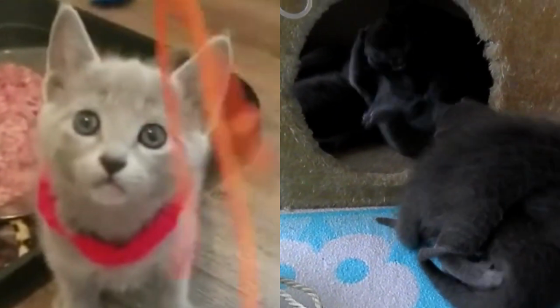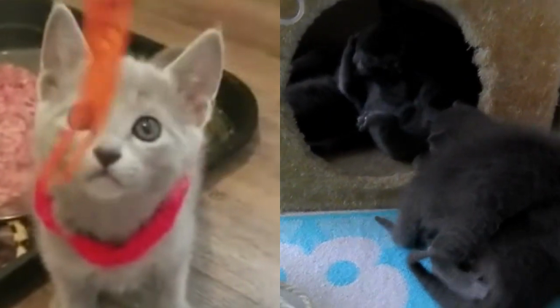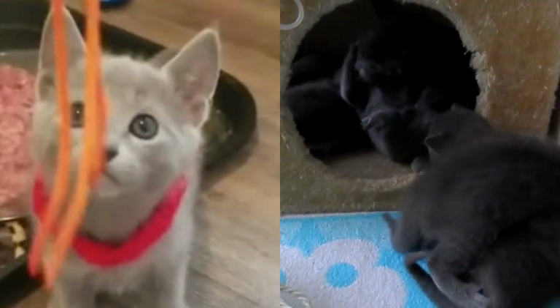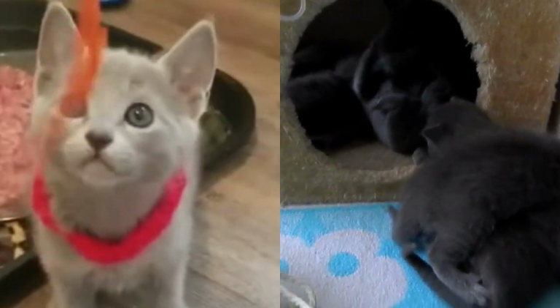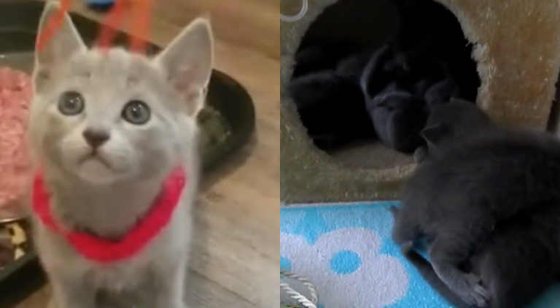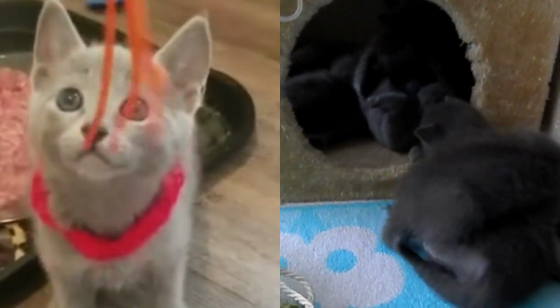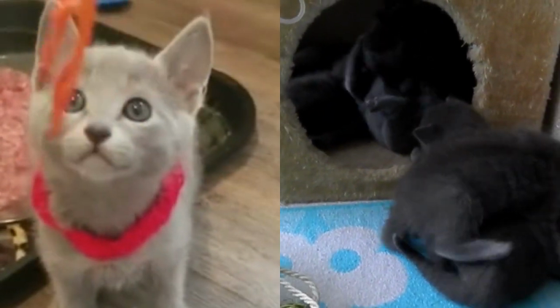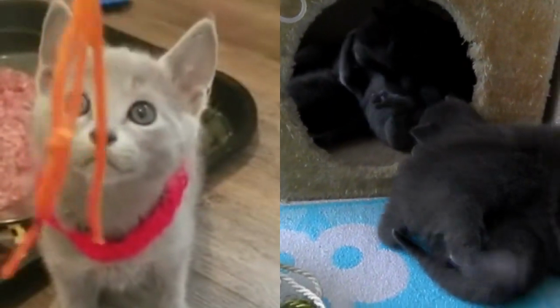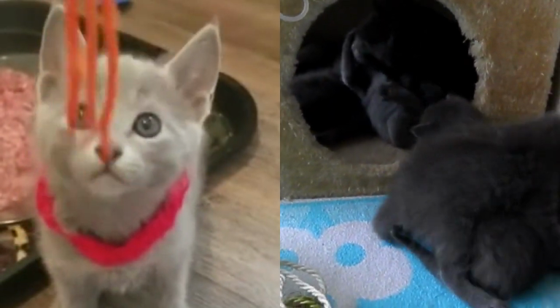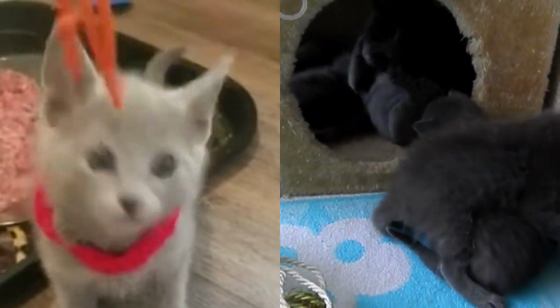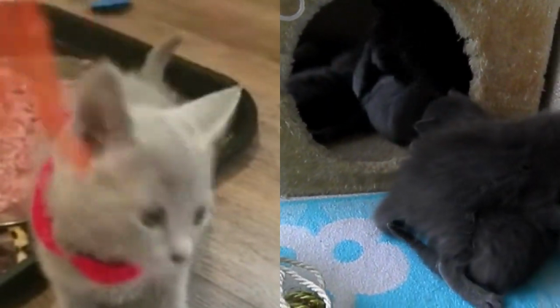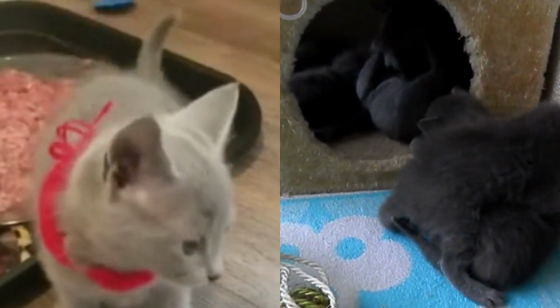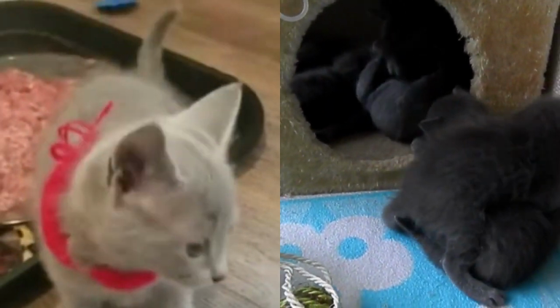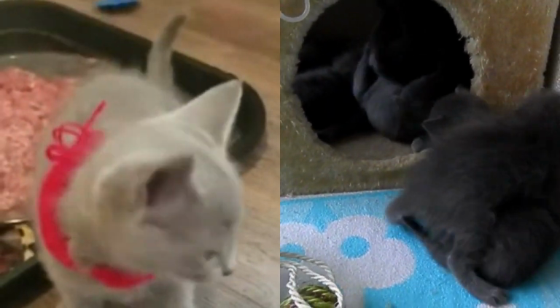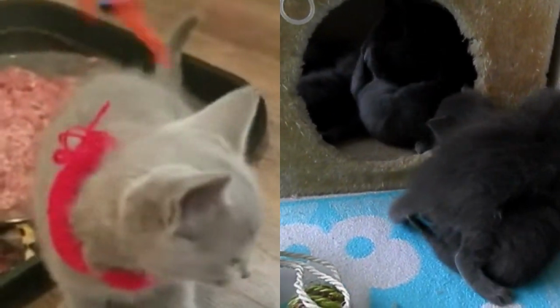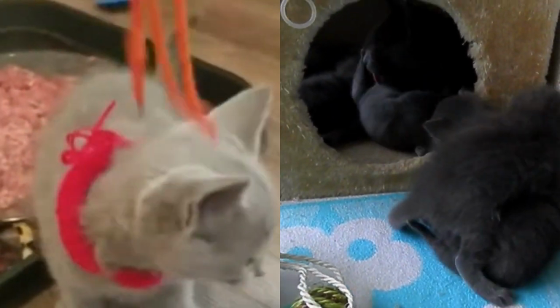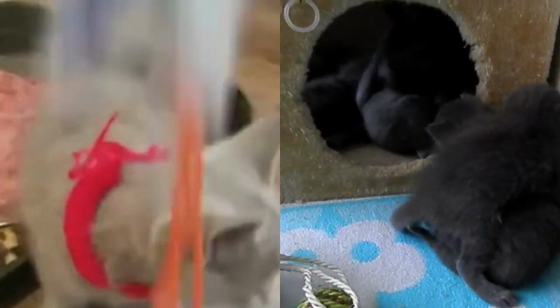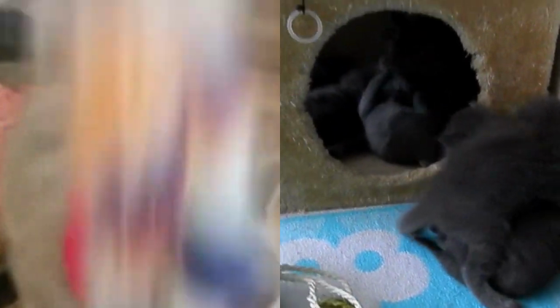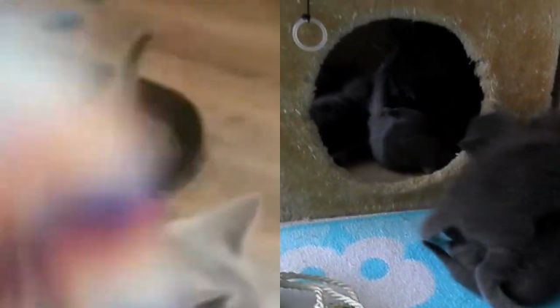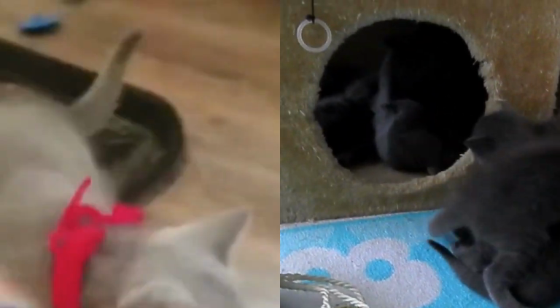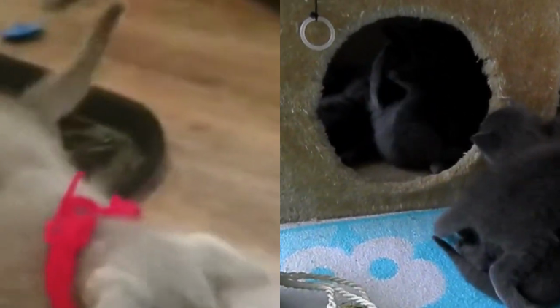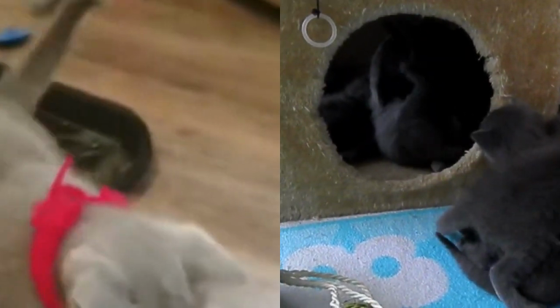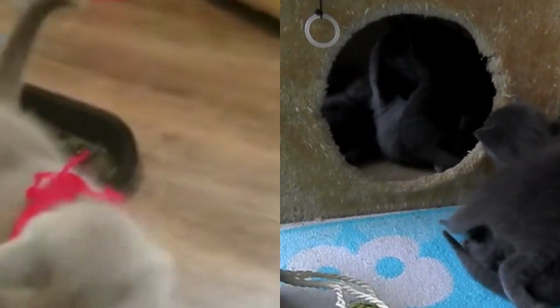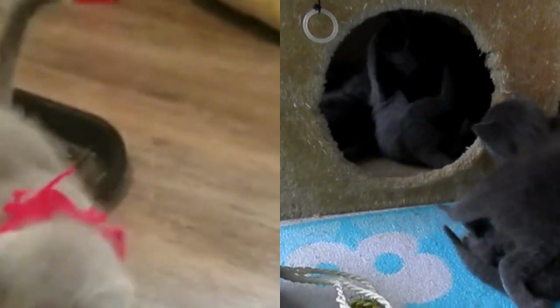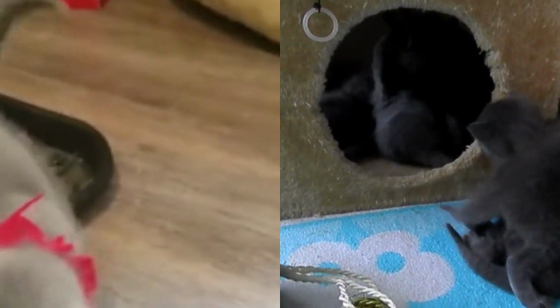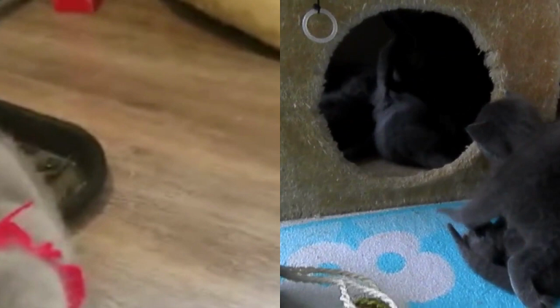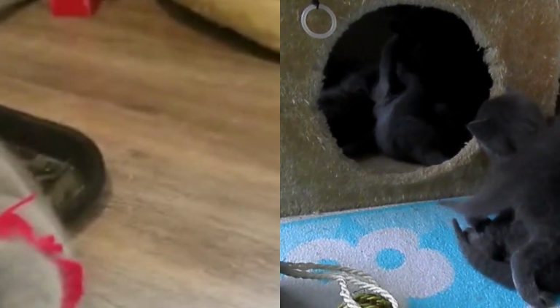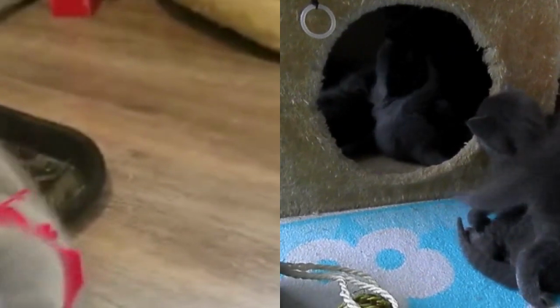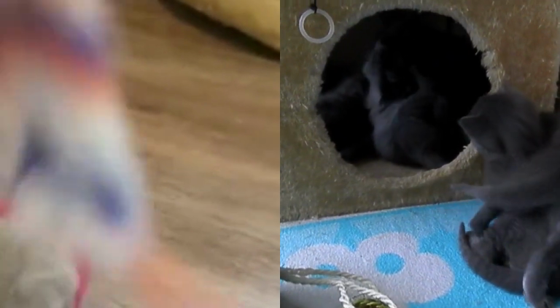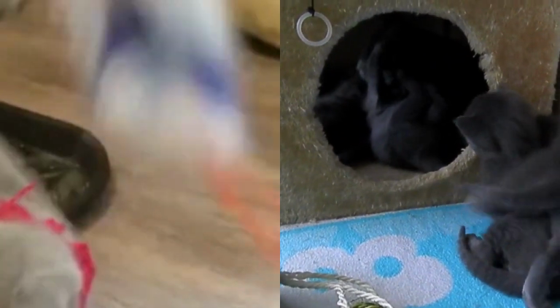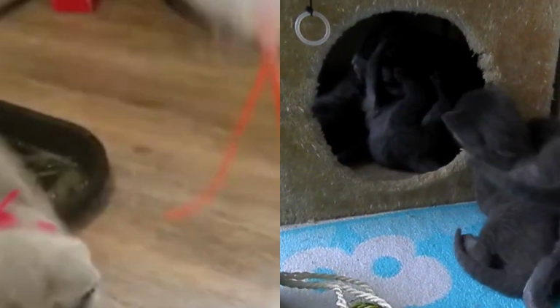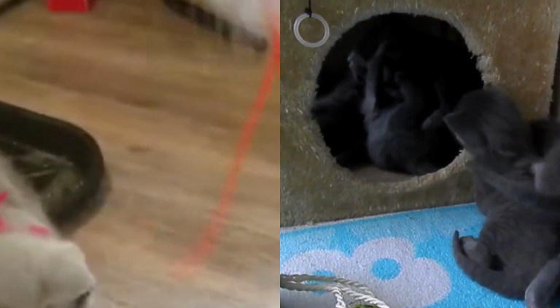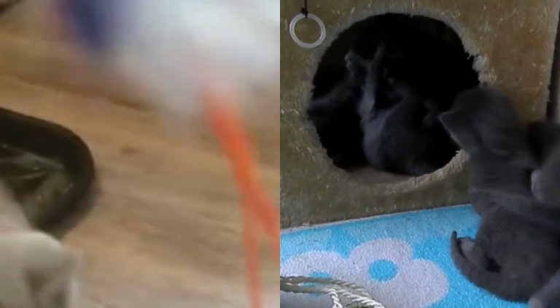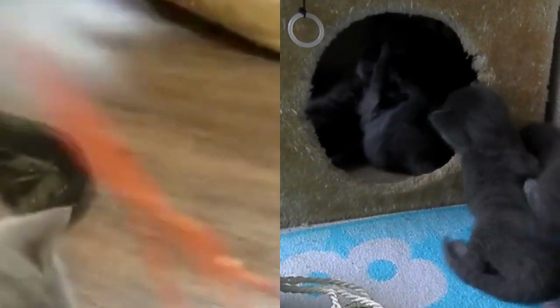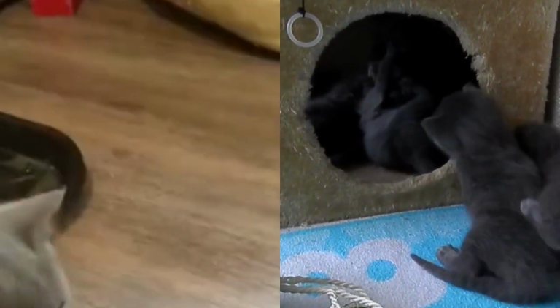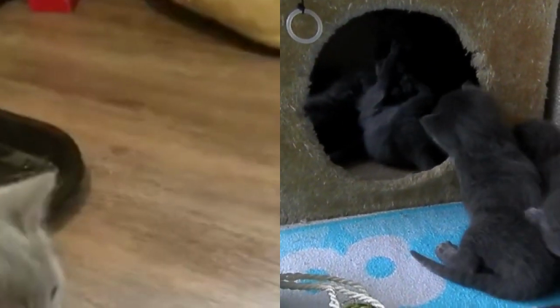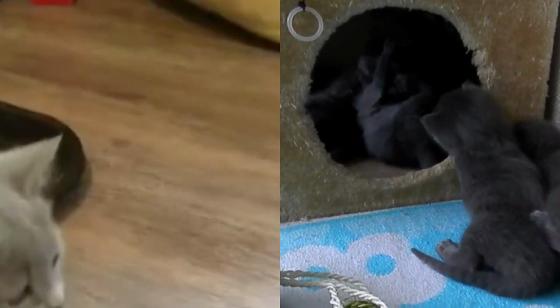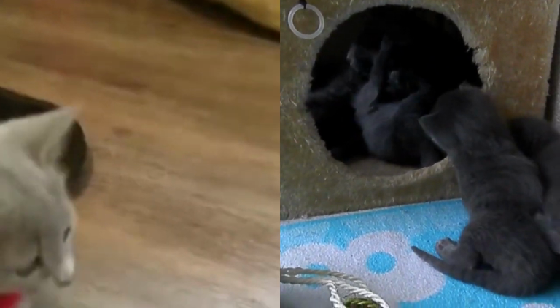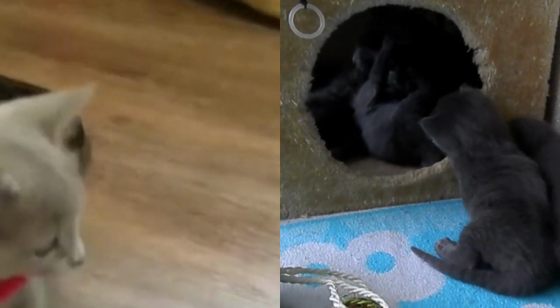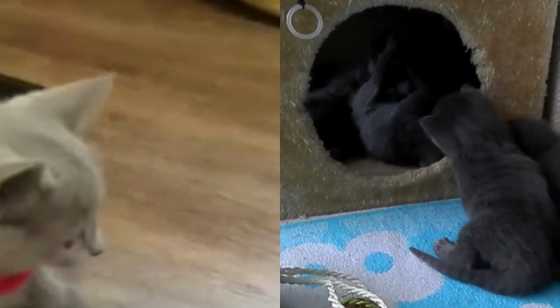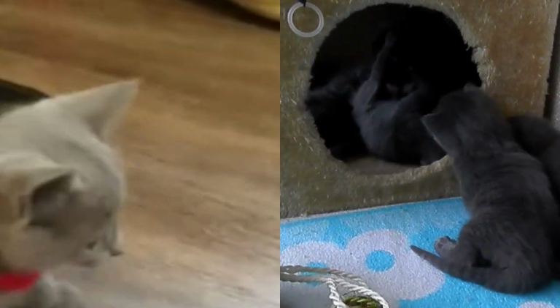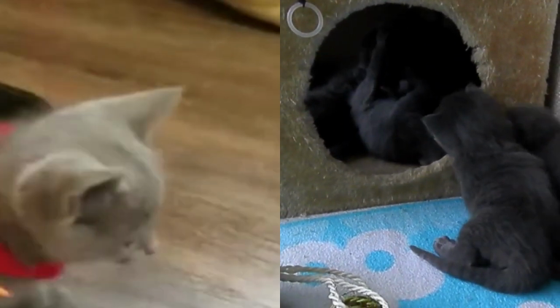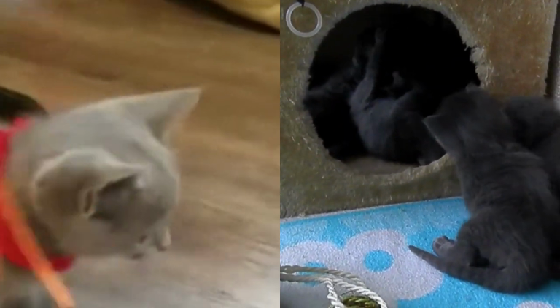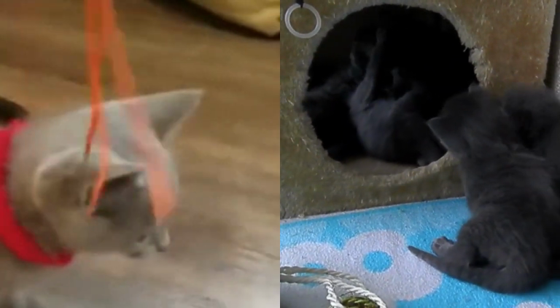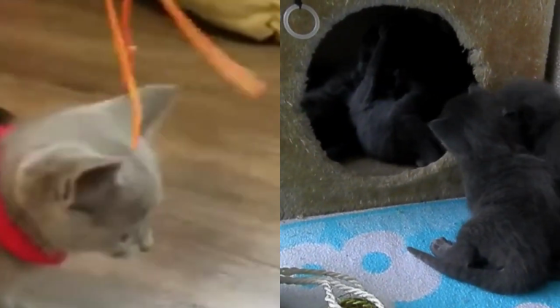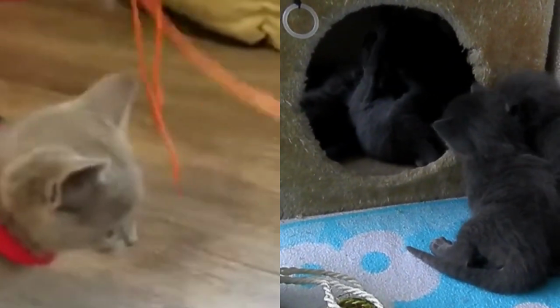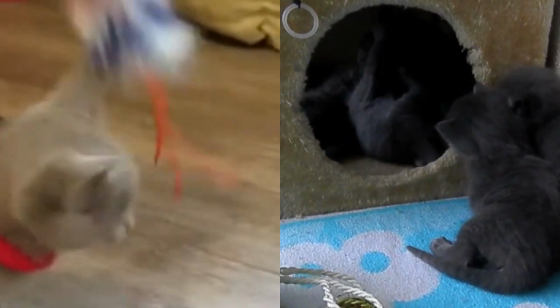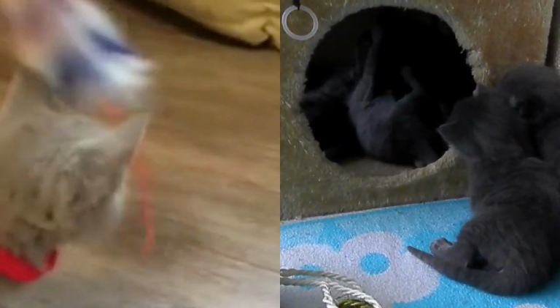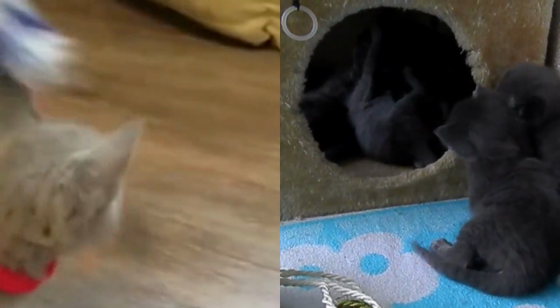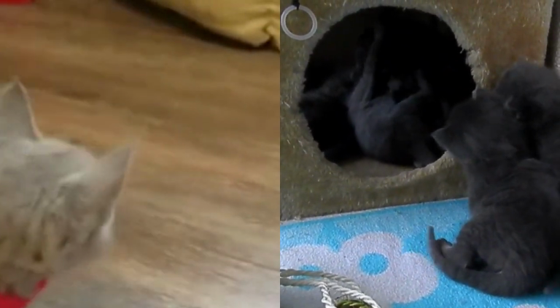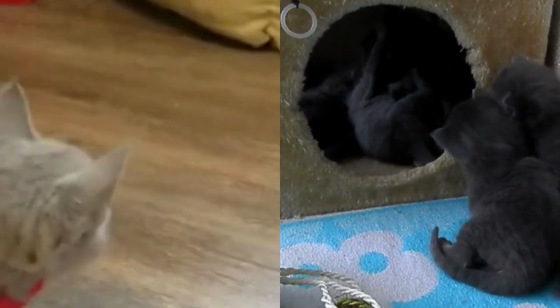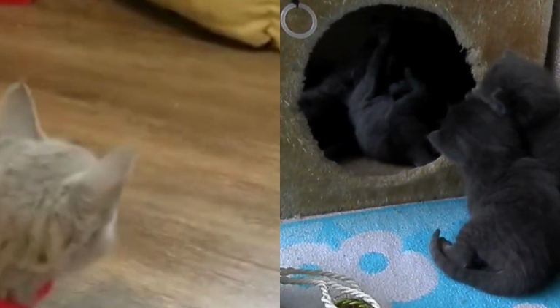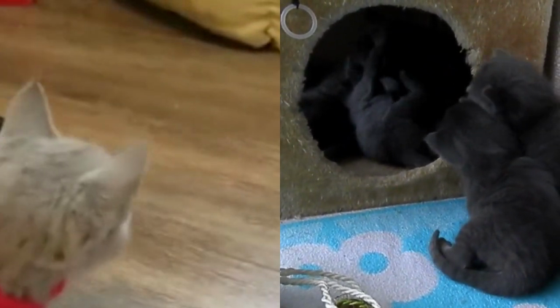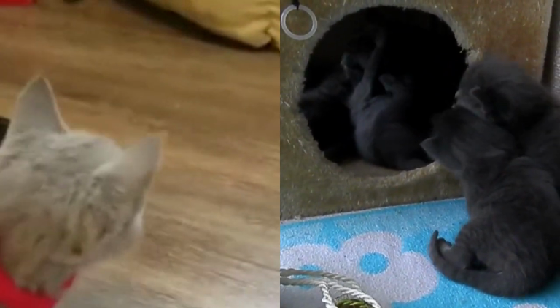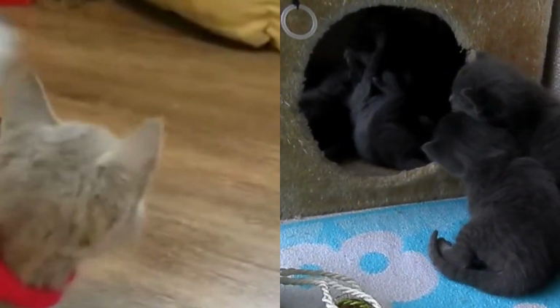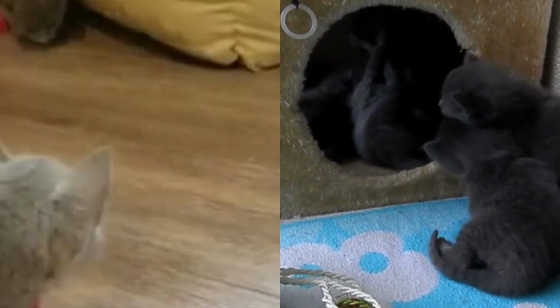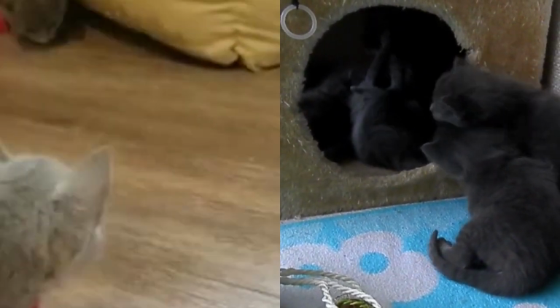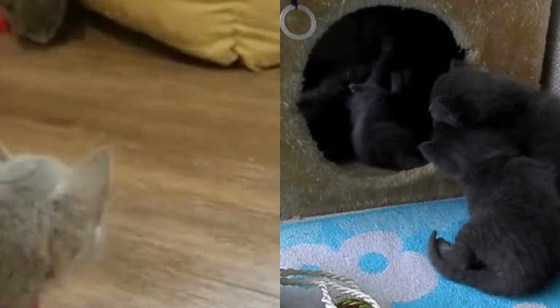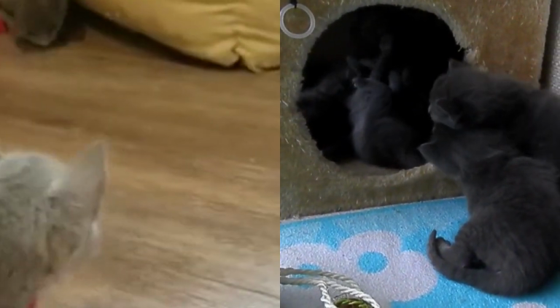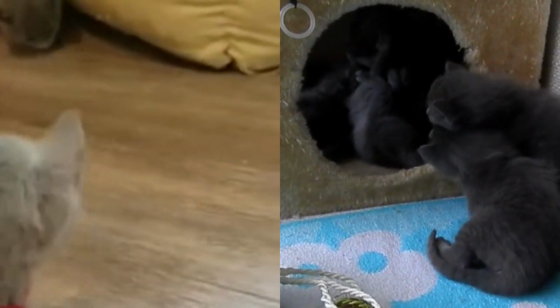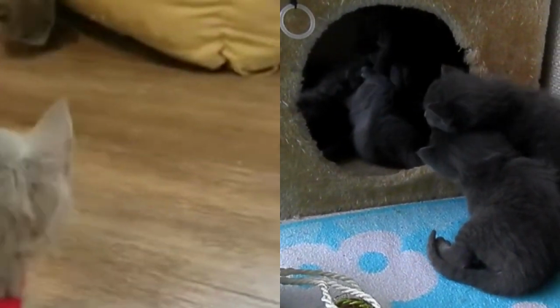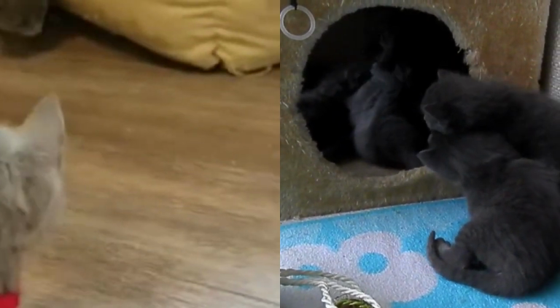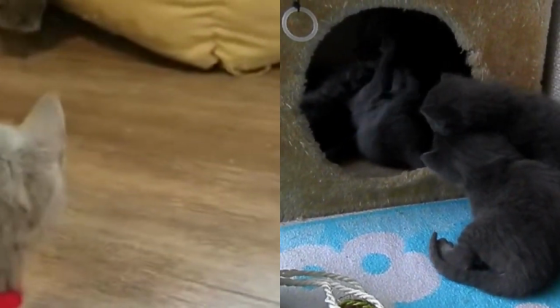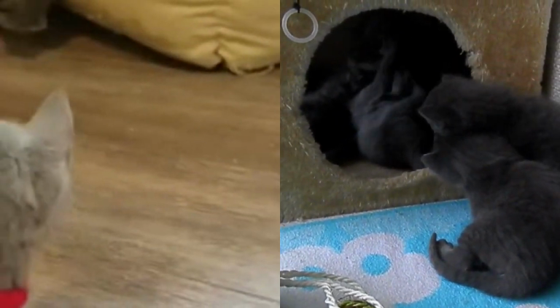Are Russian Blue cats high maintenance? Though not technically a high-maintenance housemate, the Russian Blue is very particular about hygiene in the bathroom, so keep her litter box spotless.